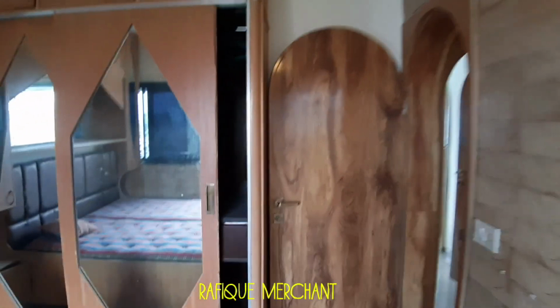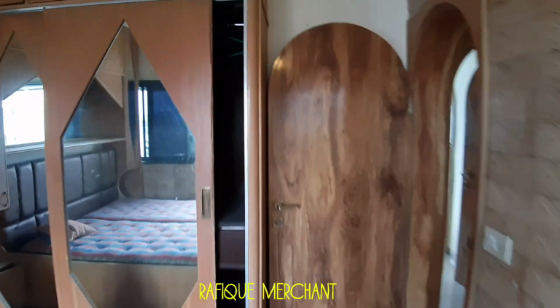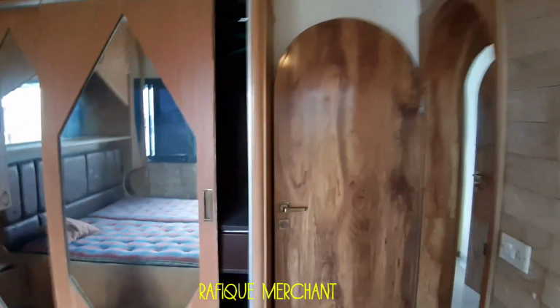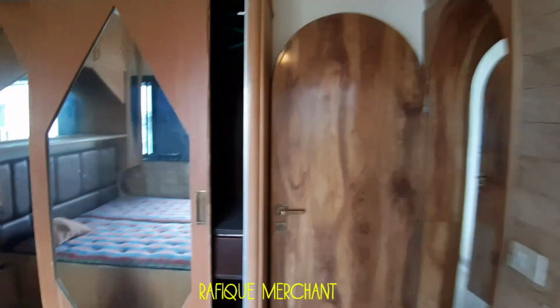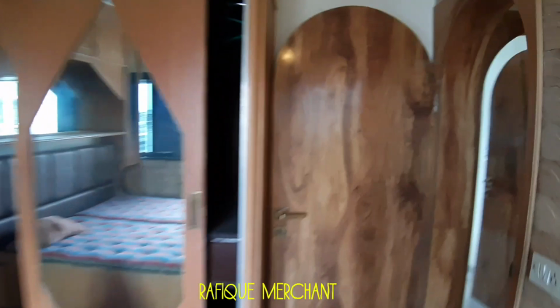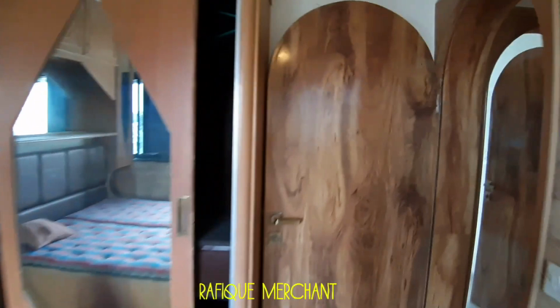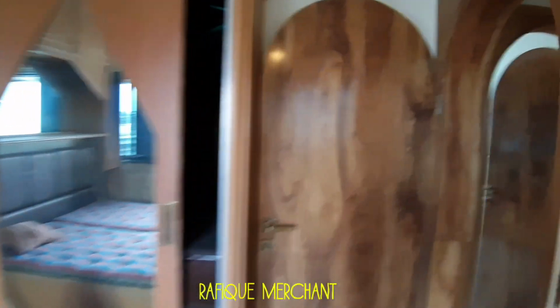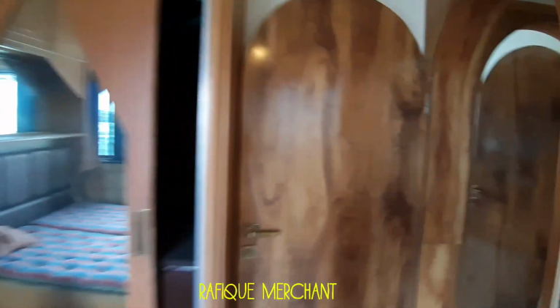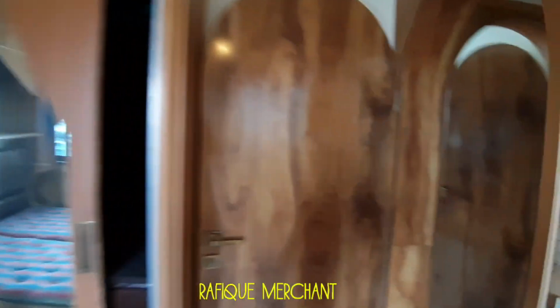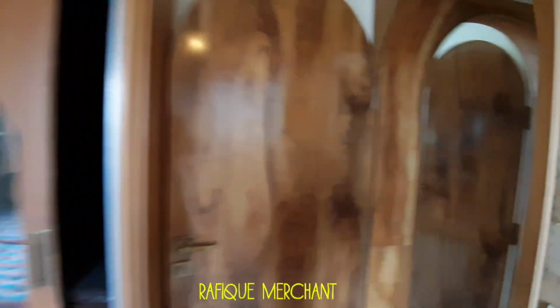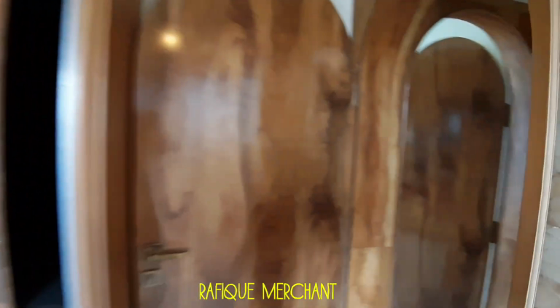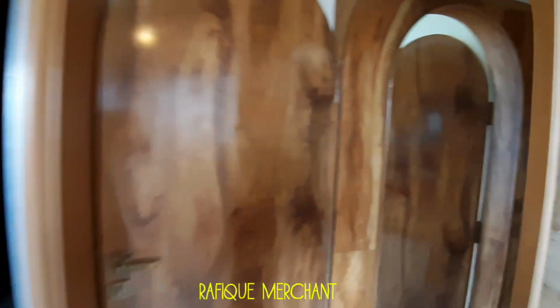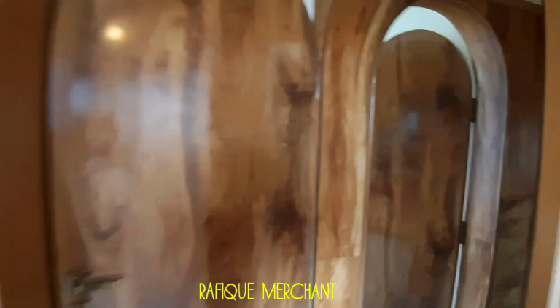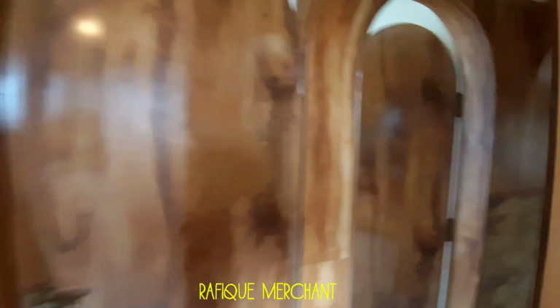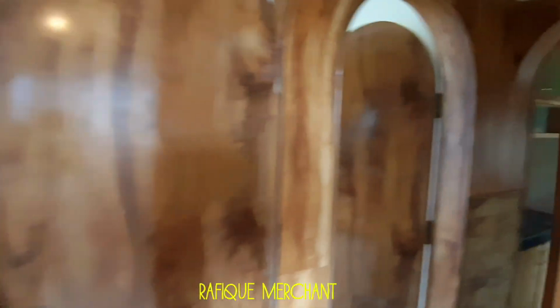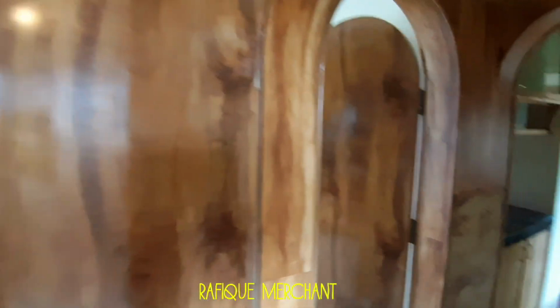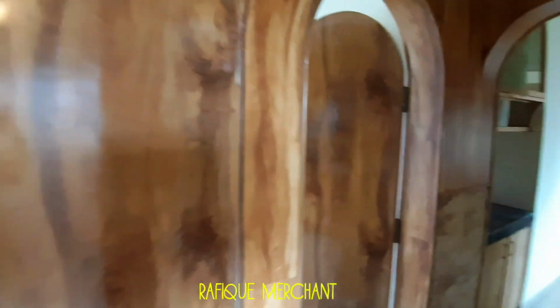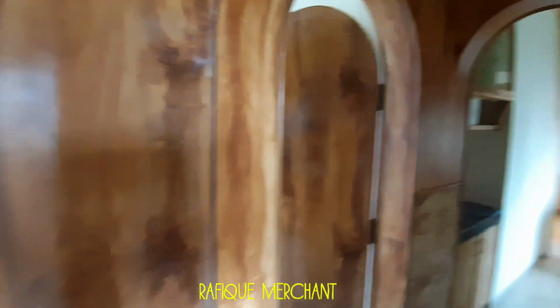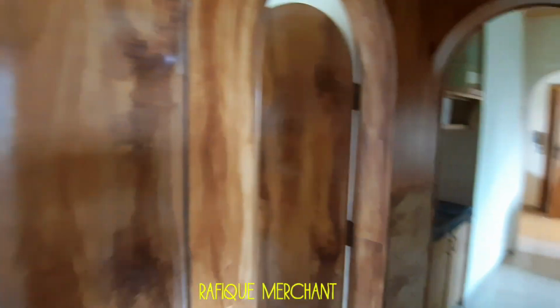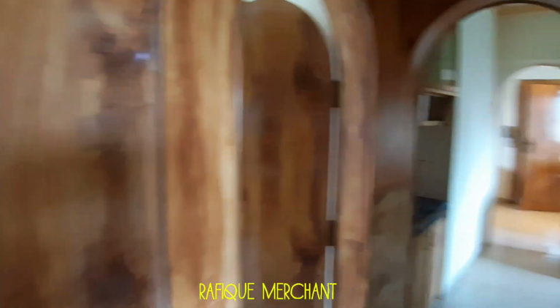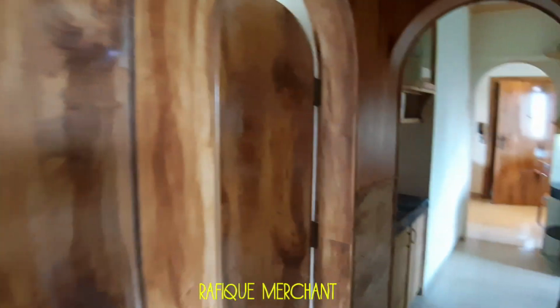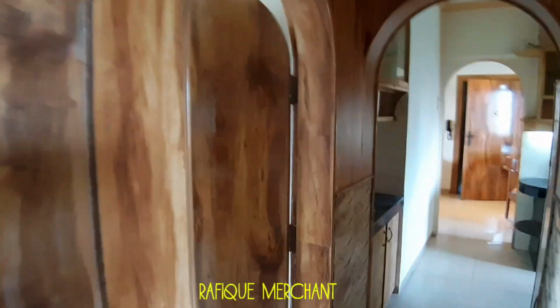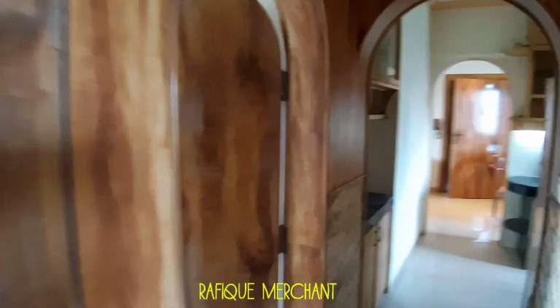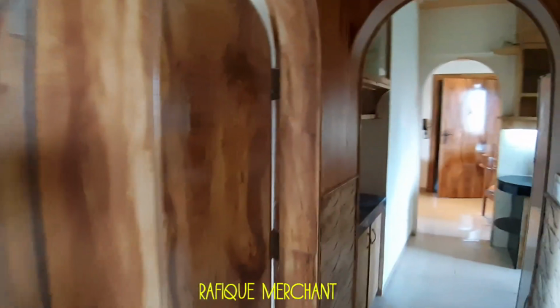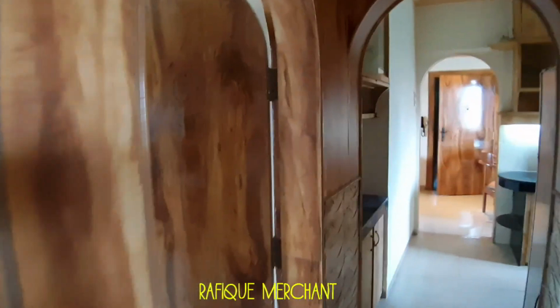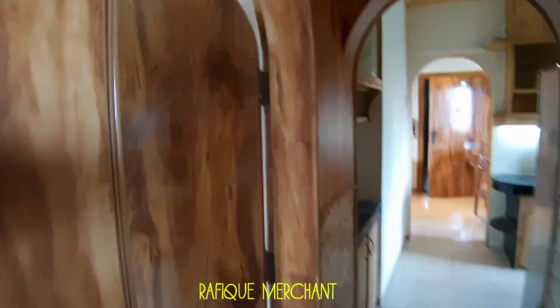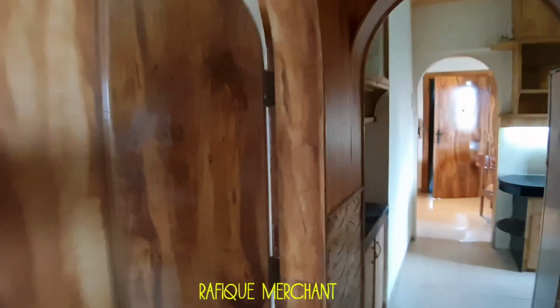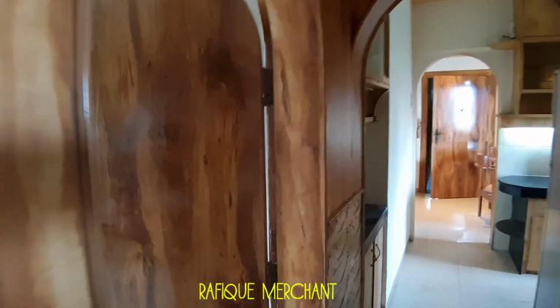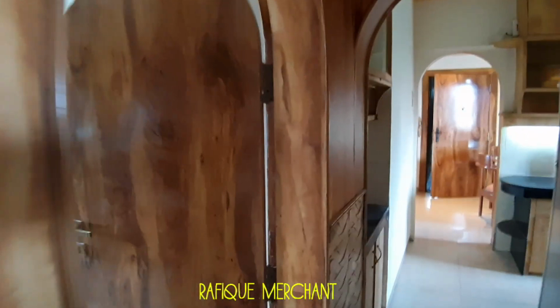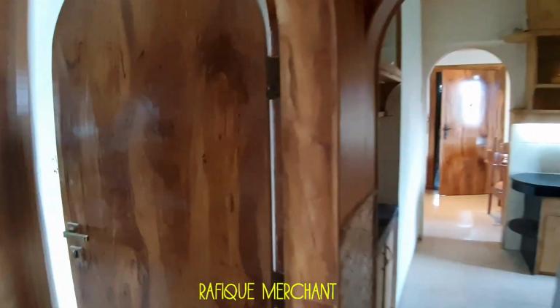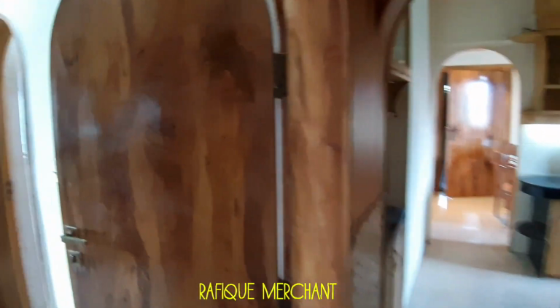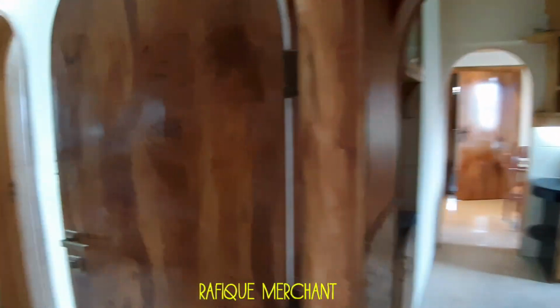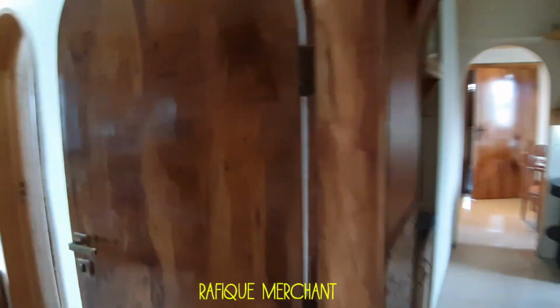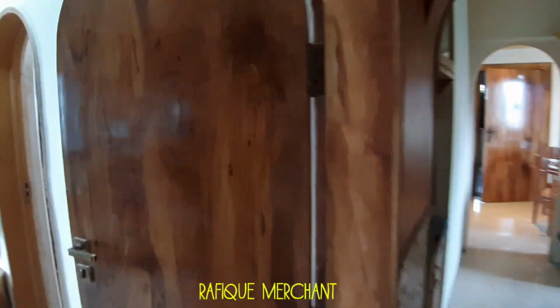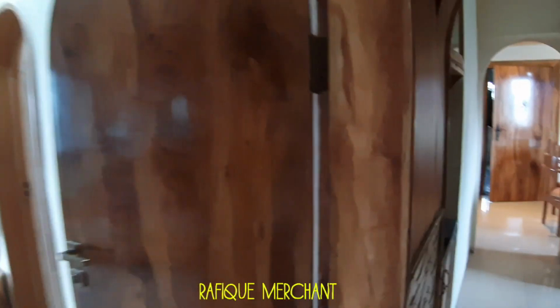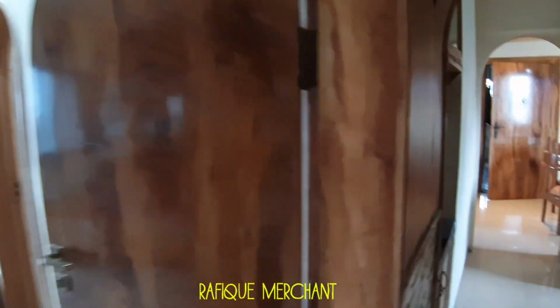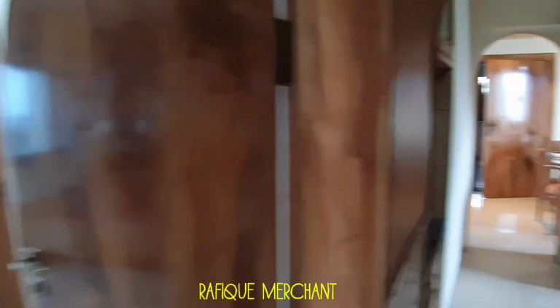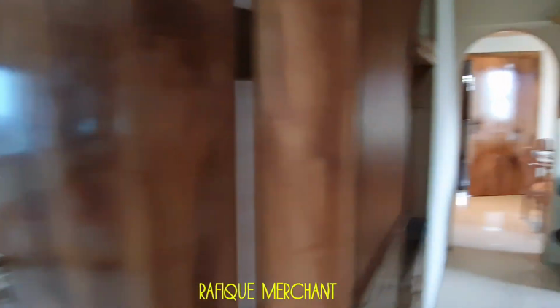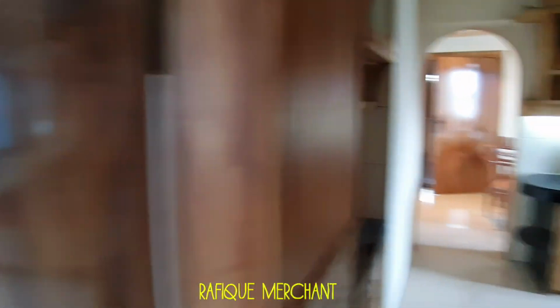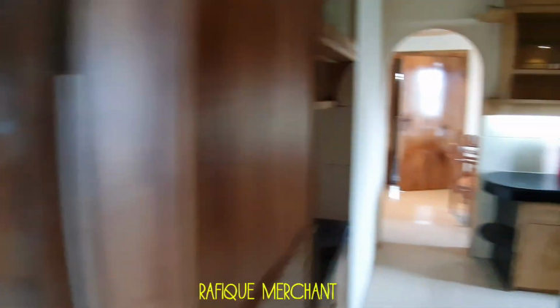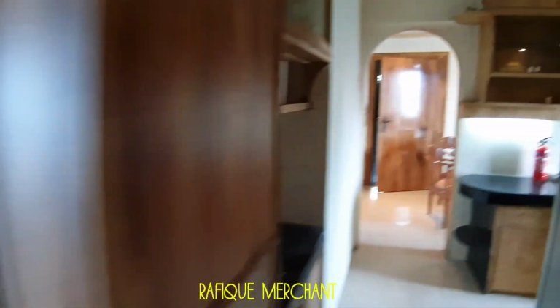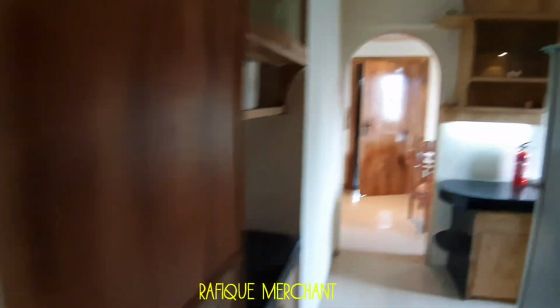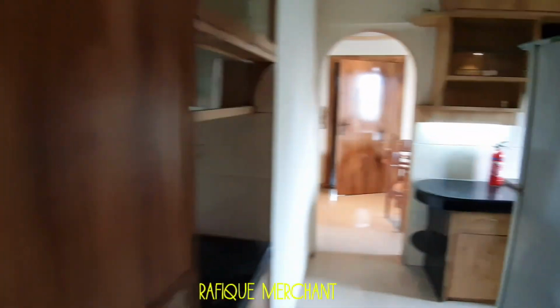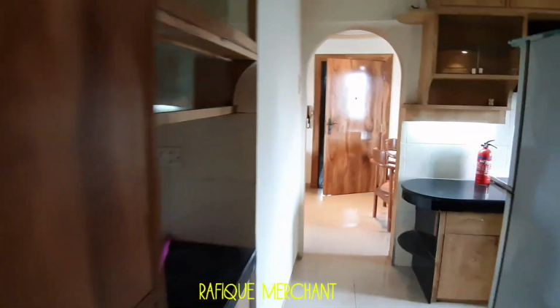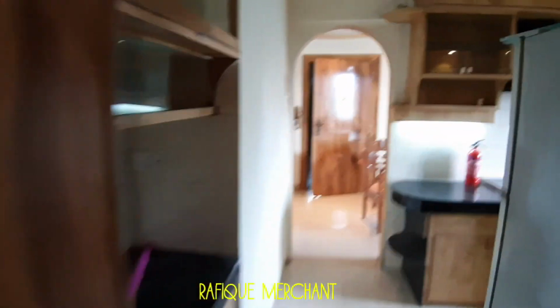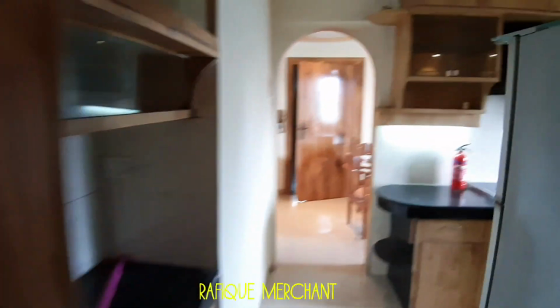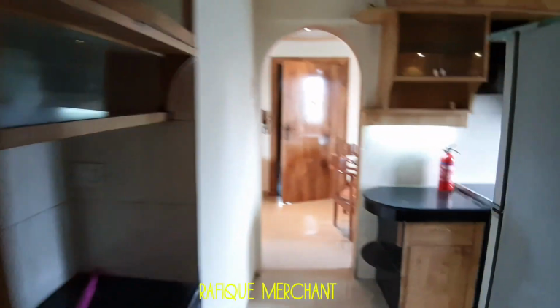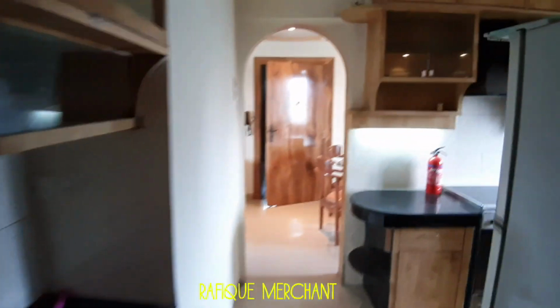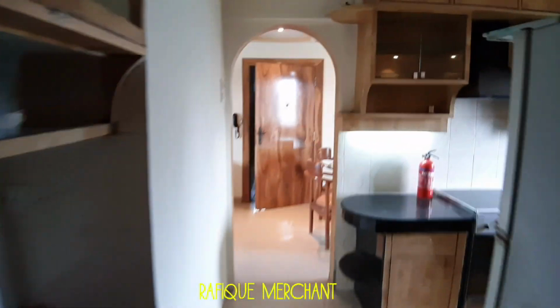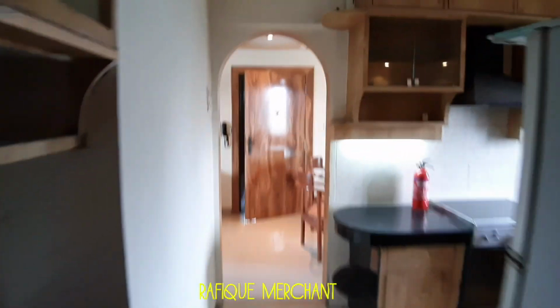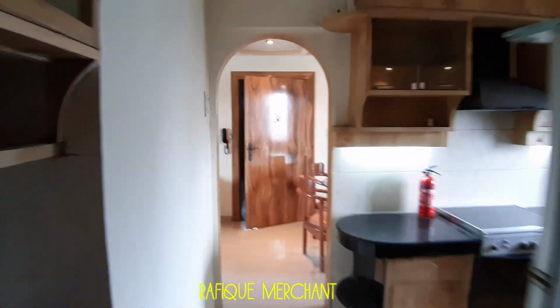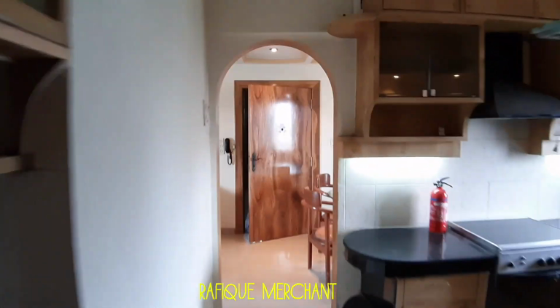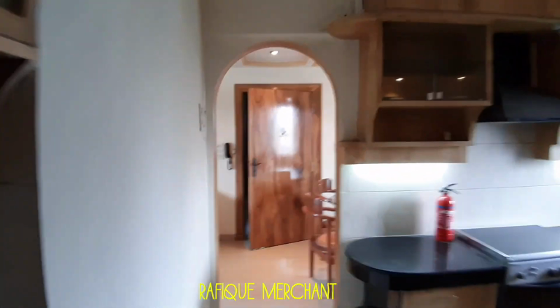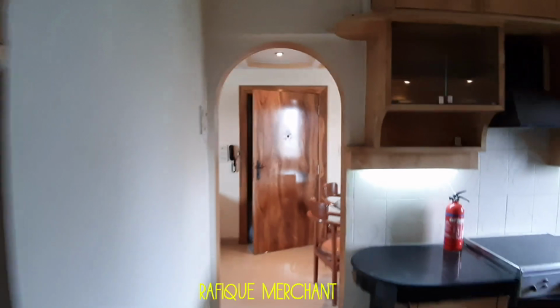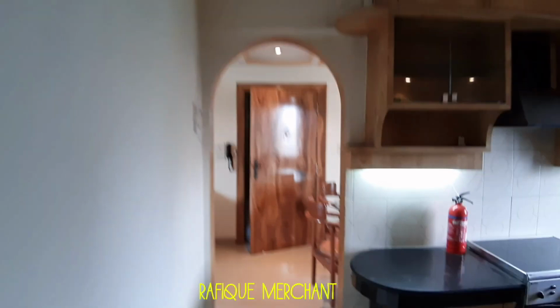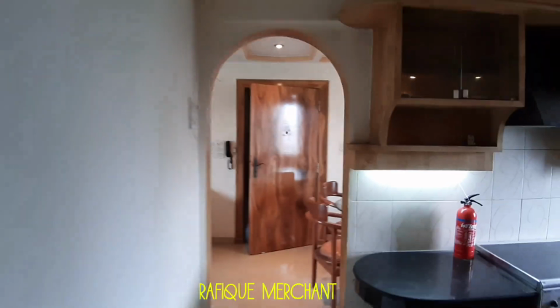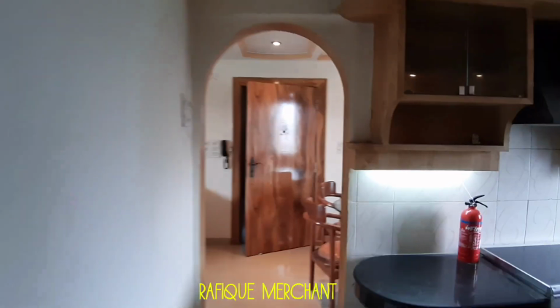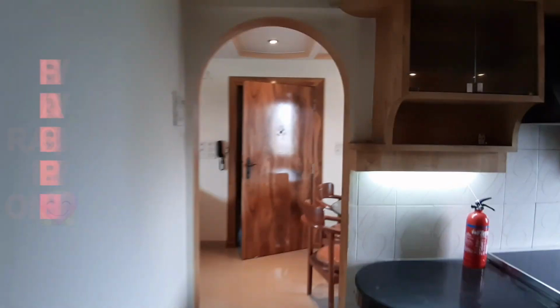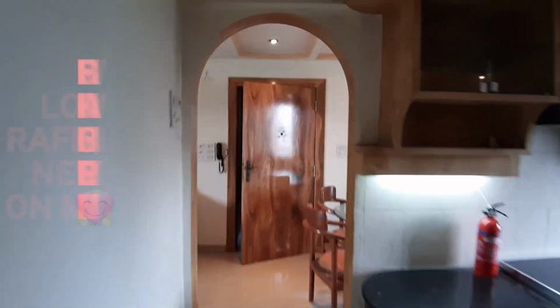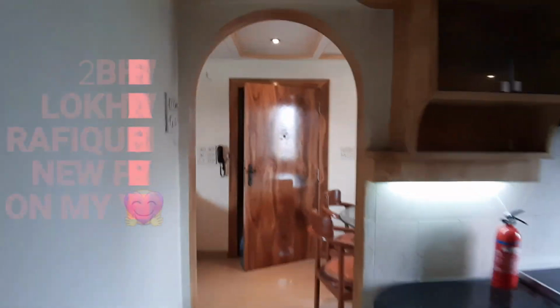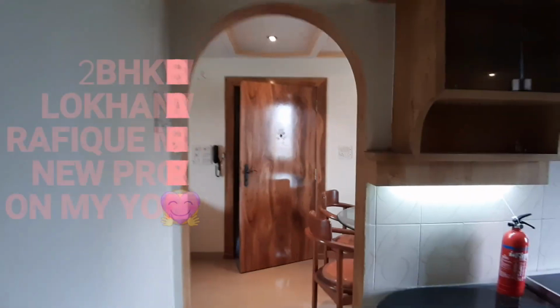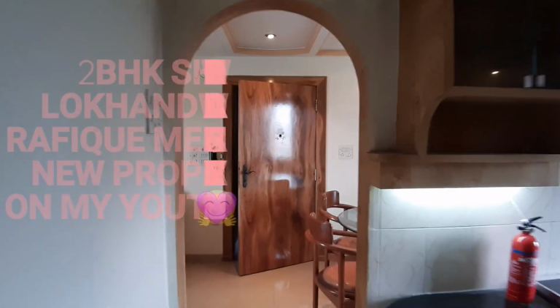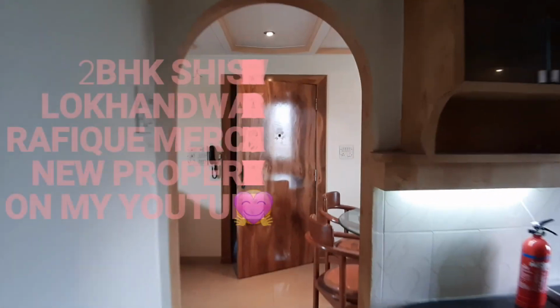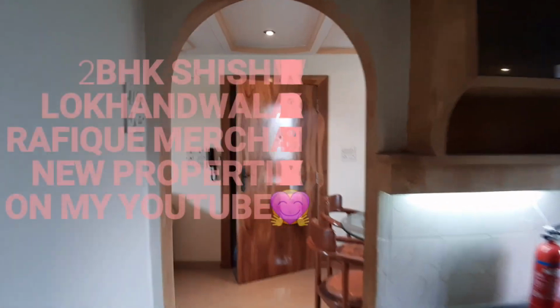We are on a higher floor. This is a 15-story tower. Ruffik Merchant, new properties — check these out on my YouTube channel. Cheers.